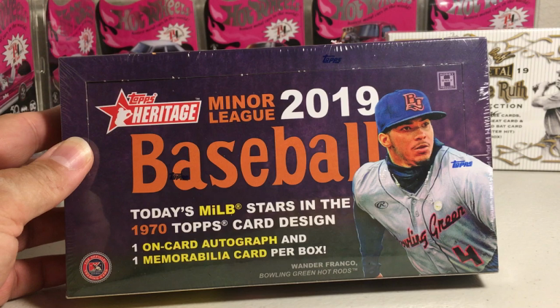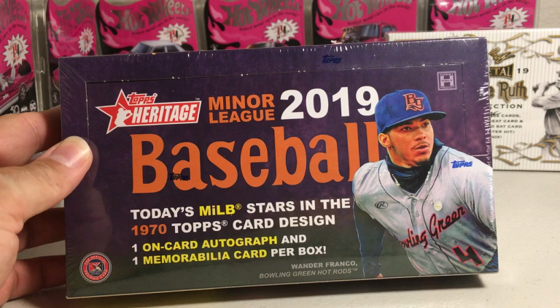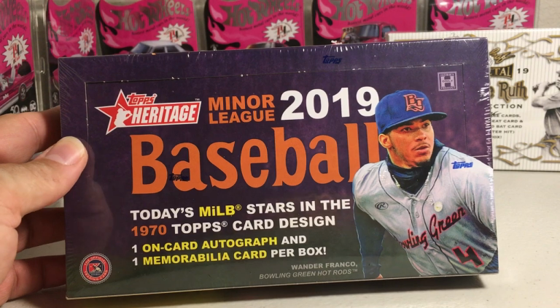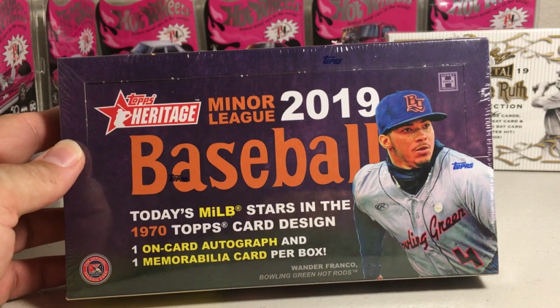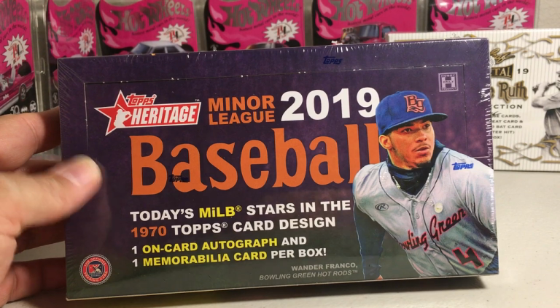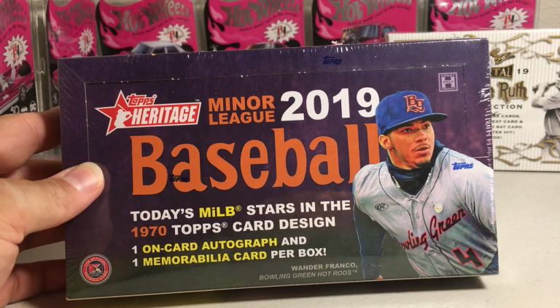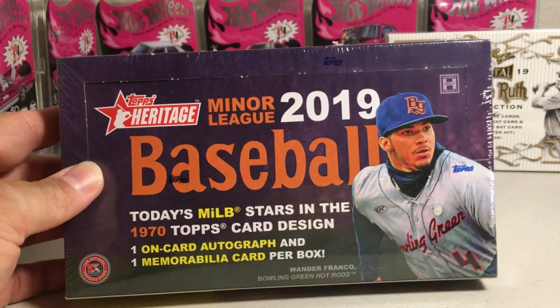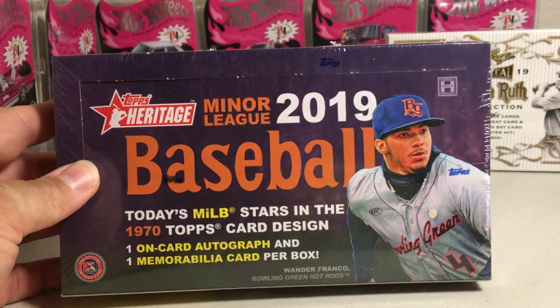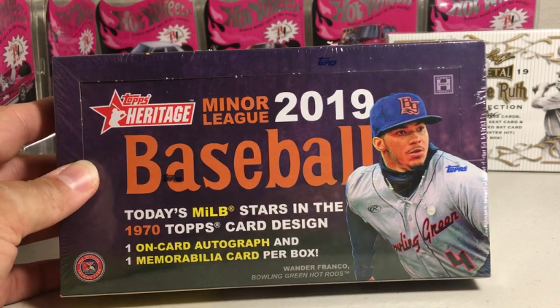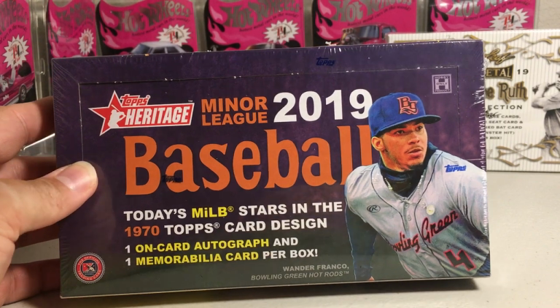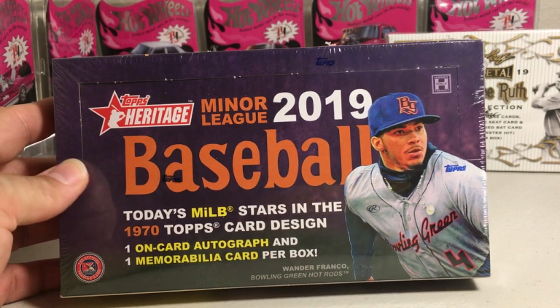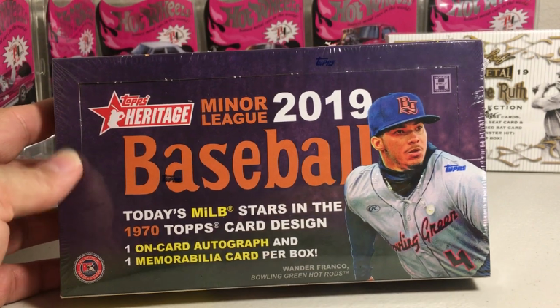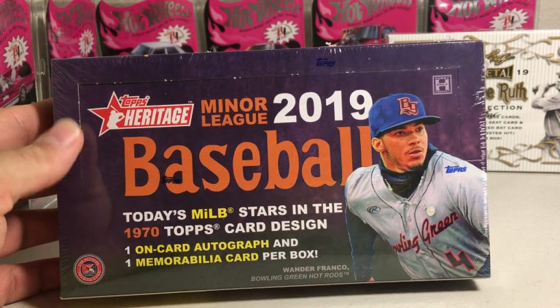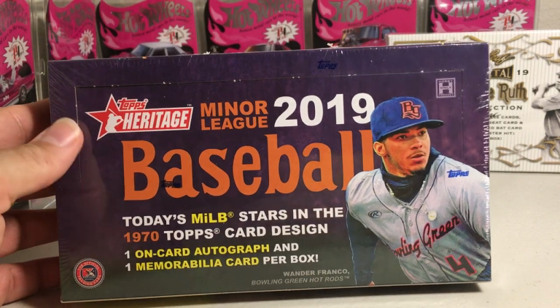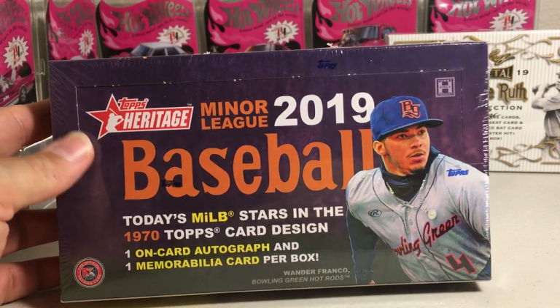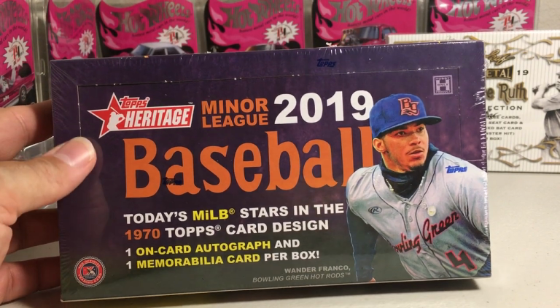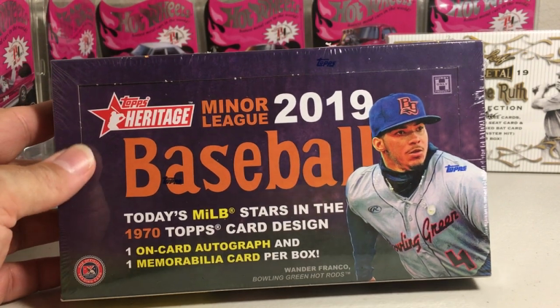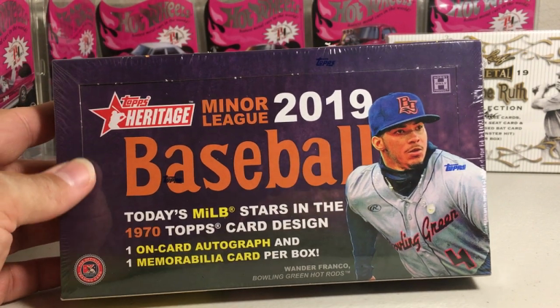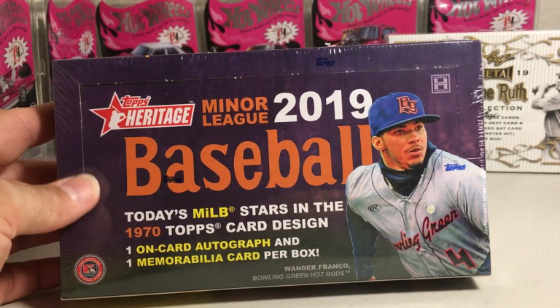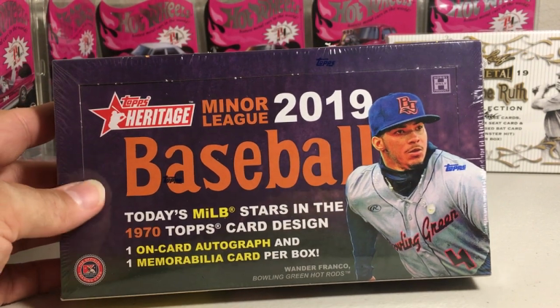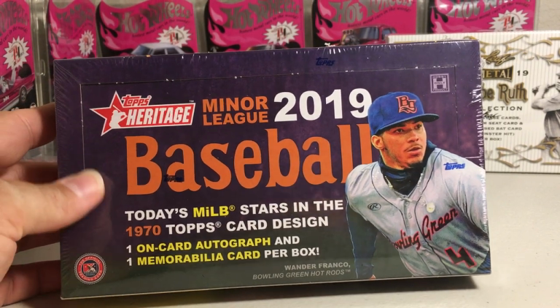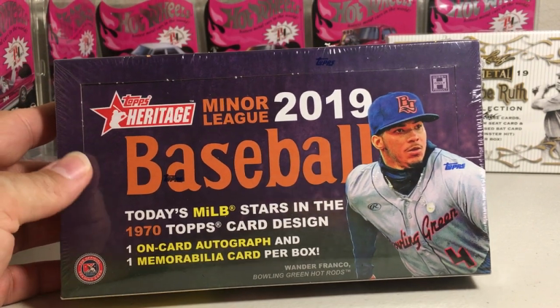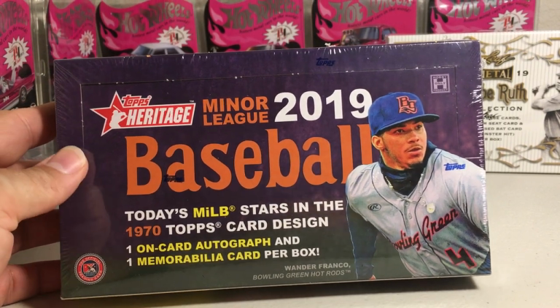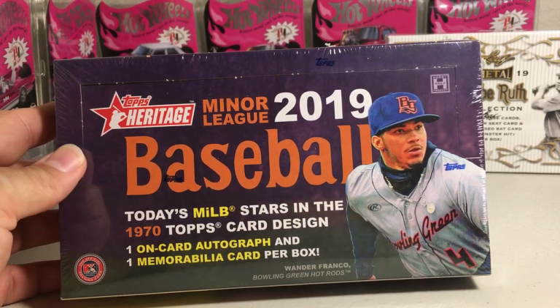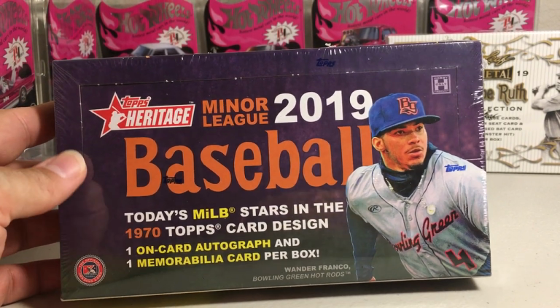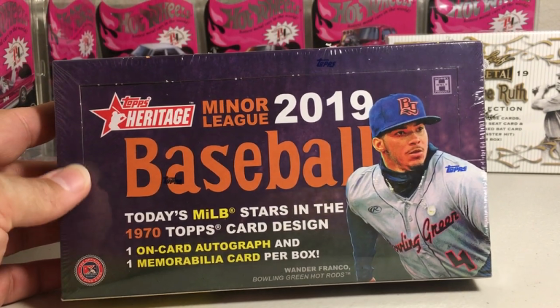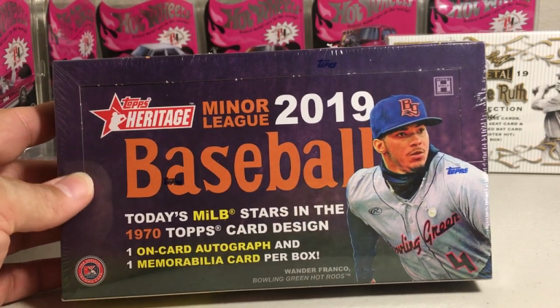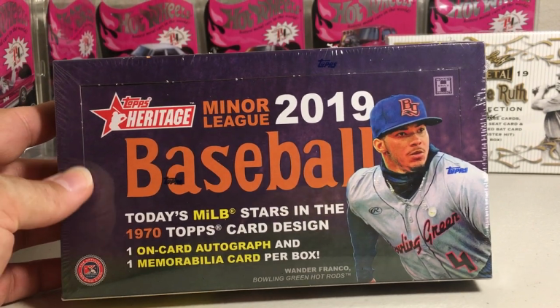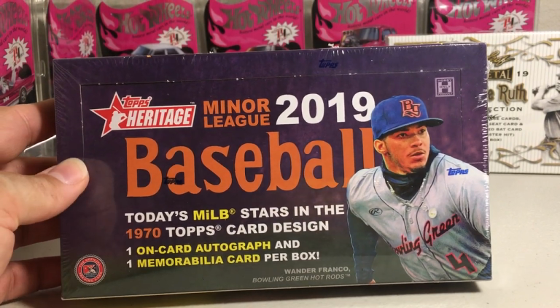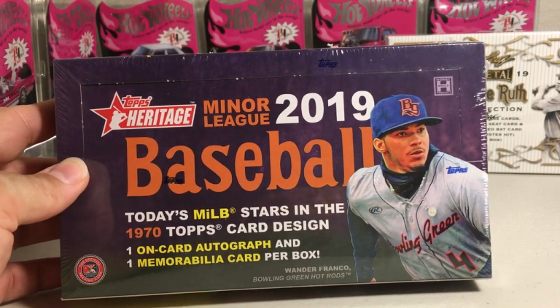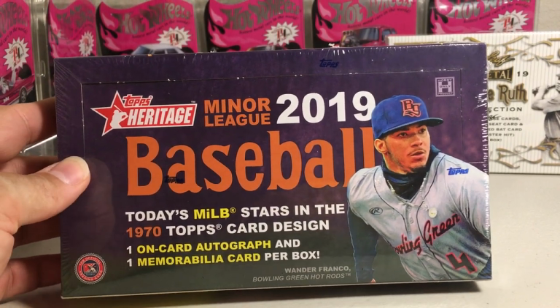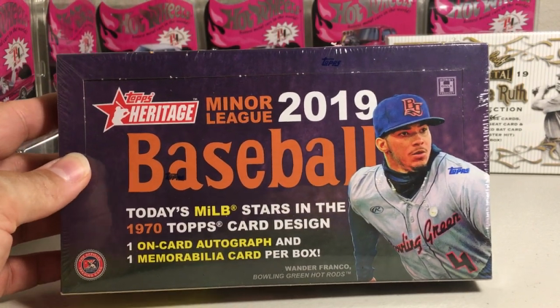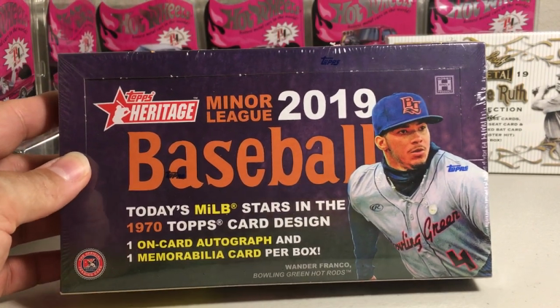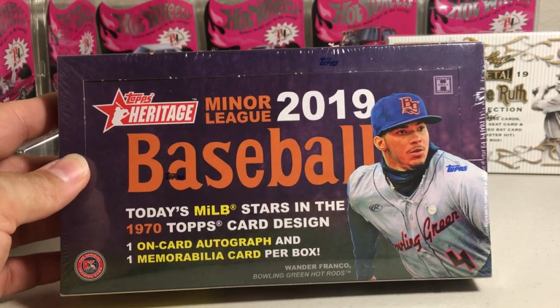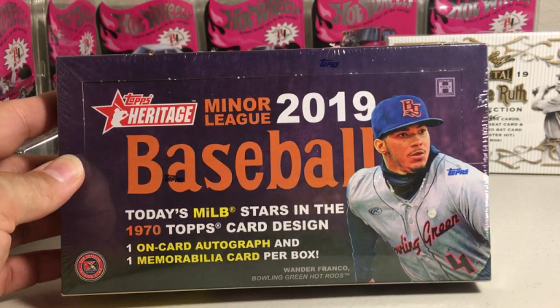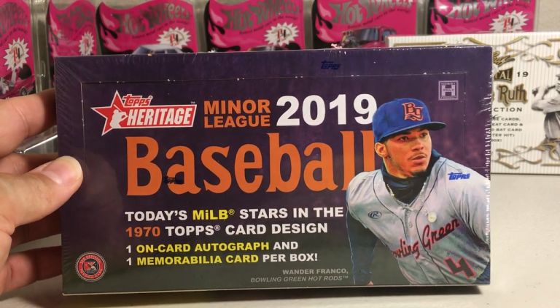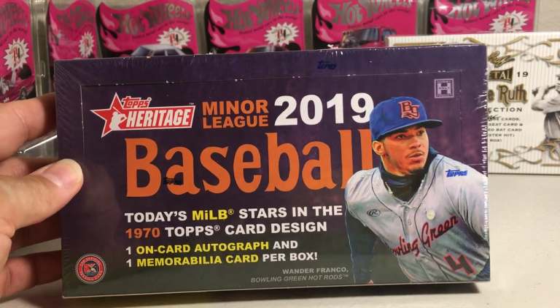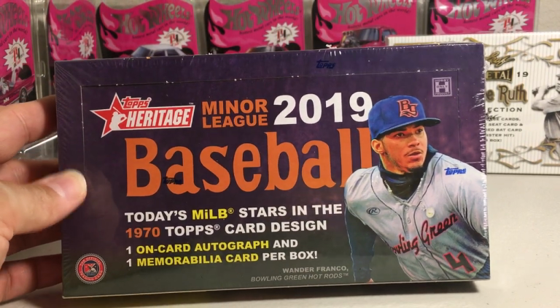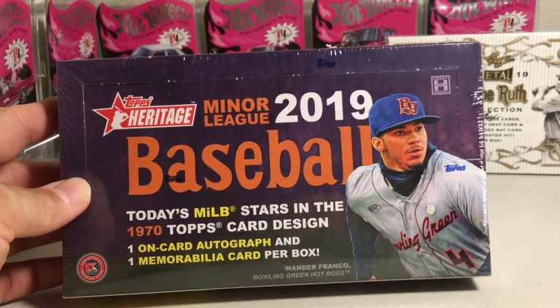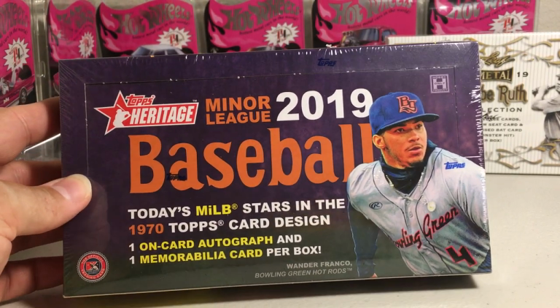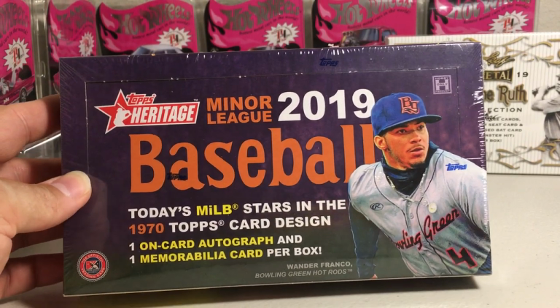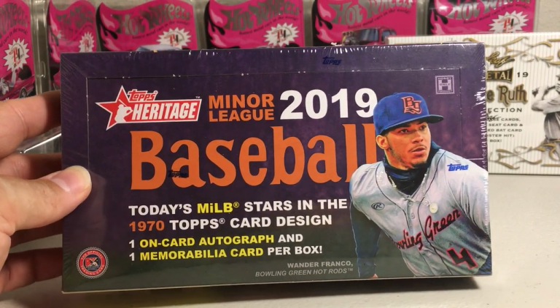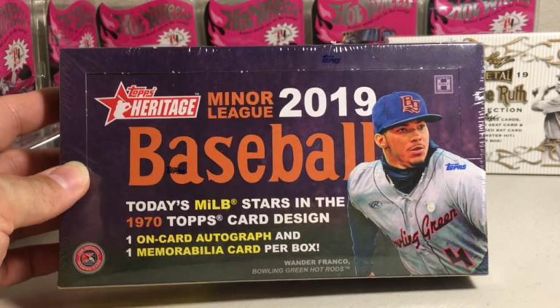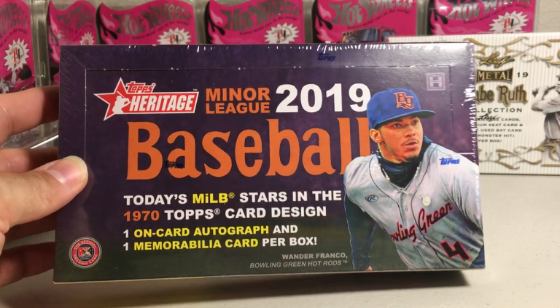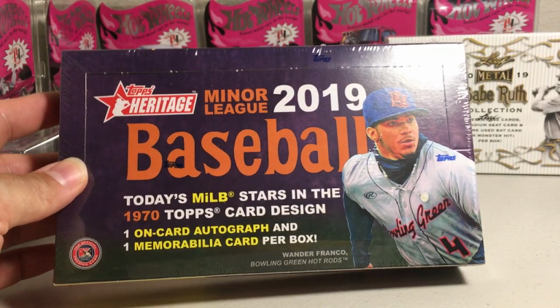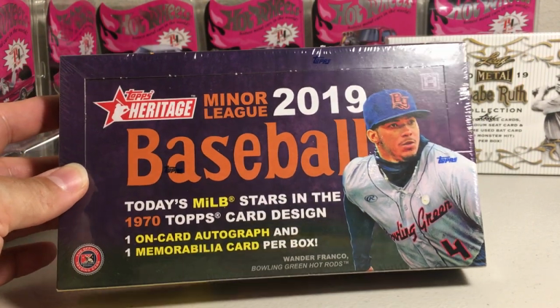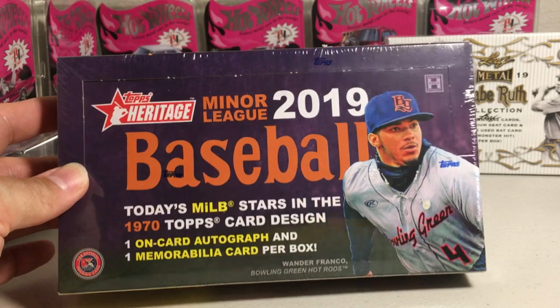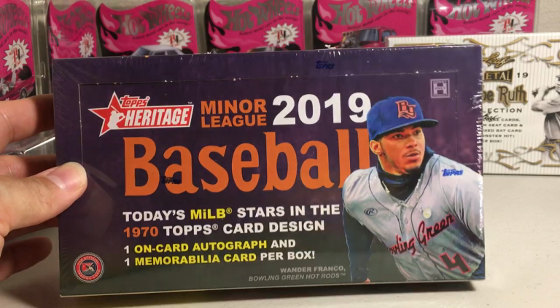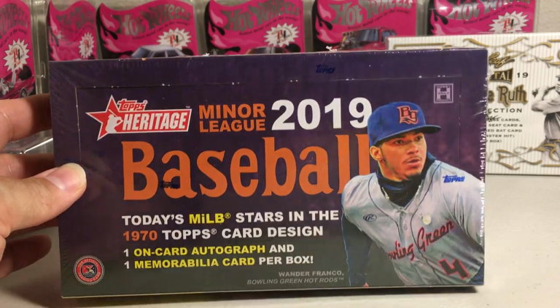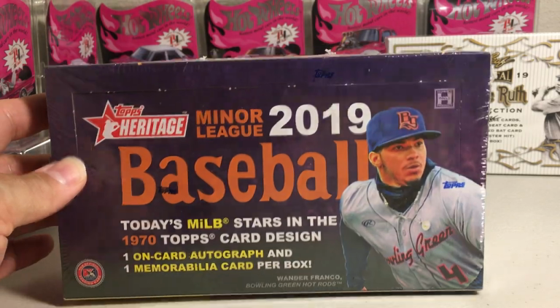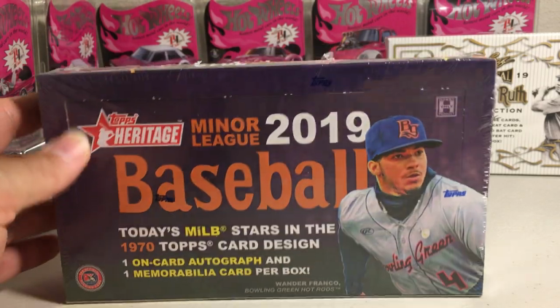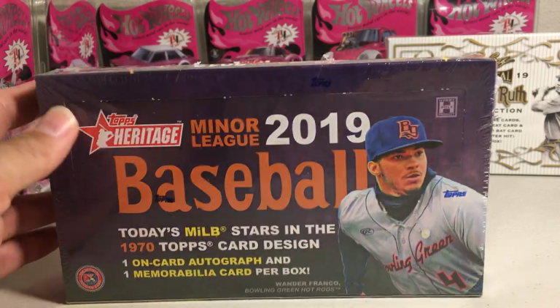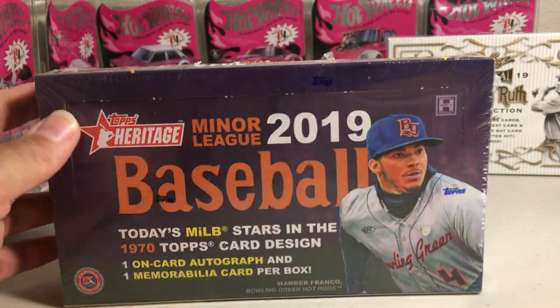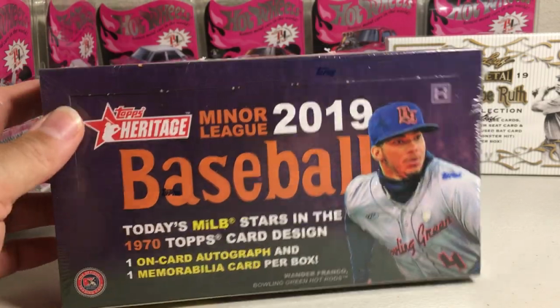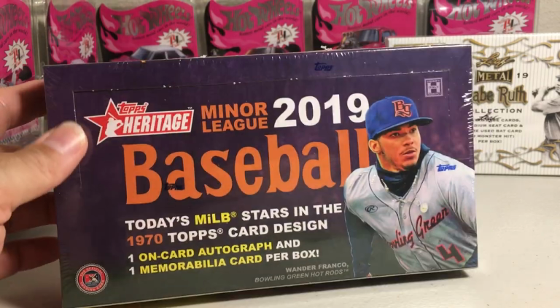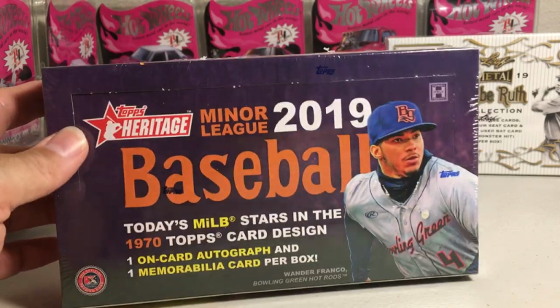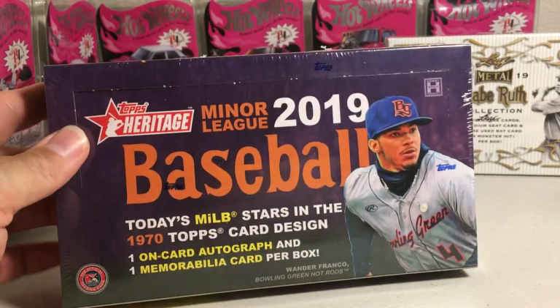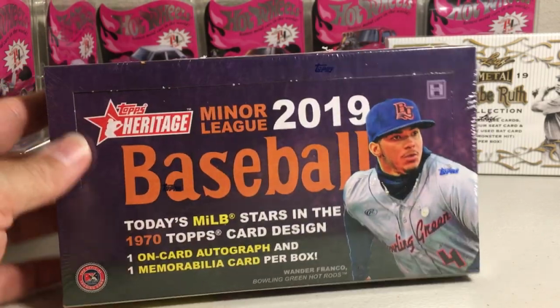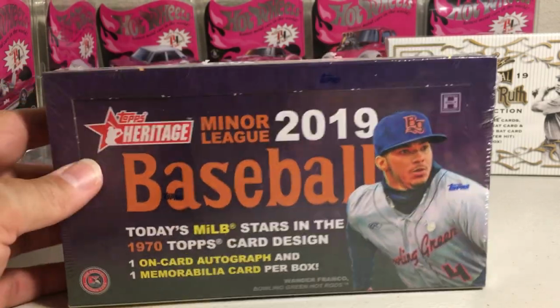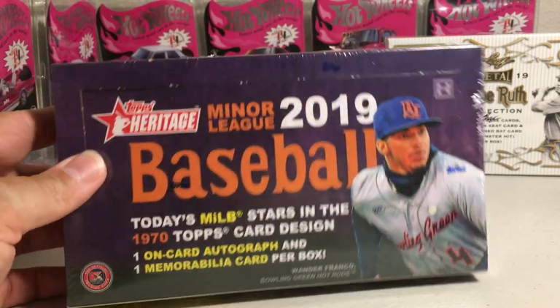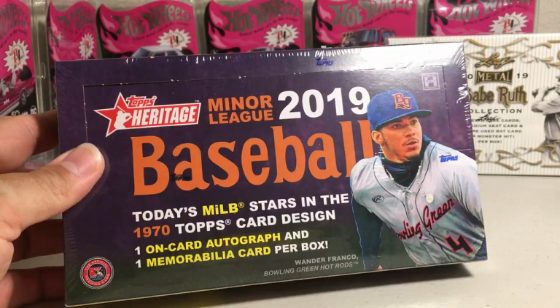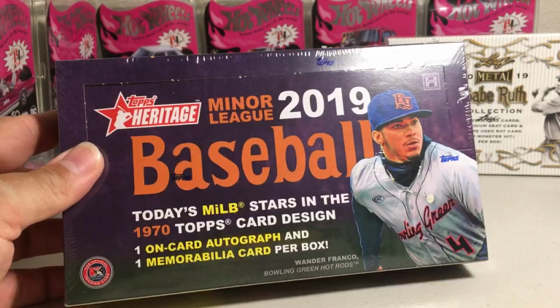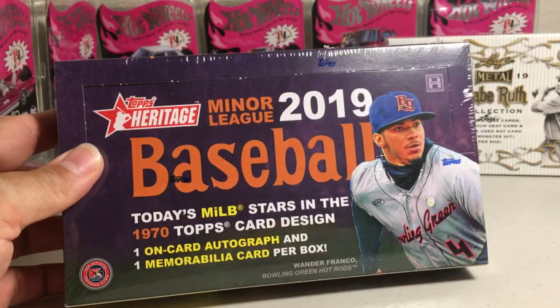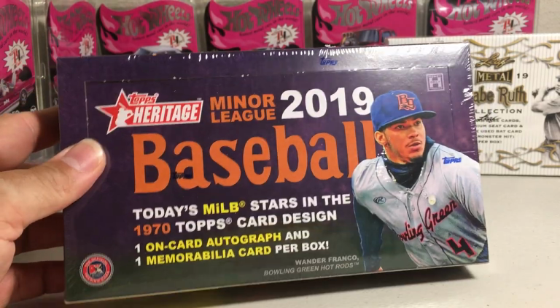Hey YouTube, Sandy Frank here. Today I'm going to be opening up another 2019 Topps Heritage Miners Baseball Hobby Box.